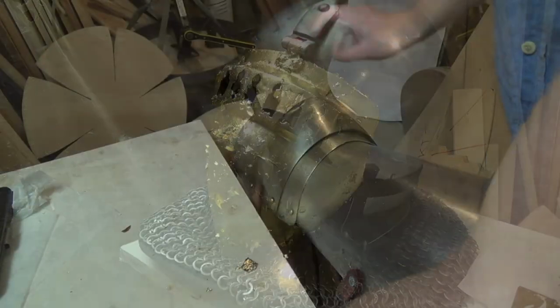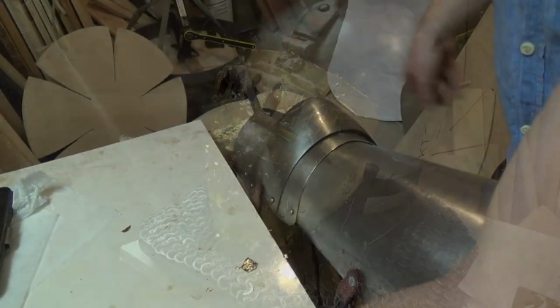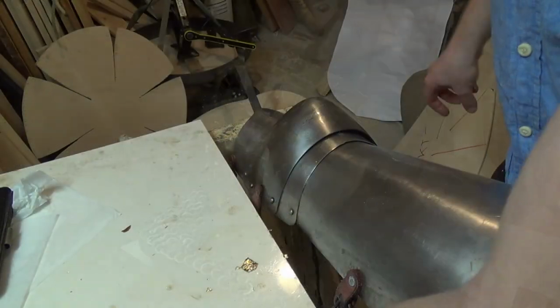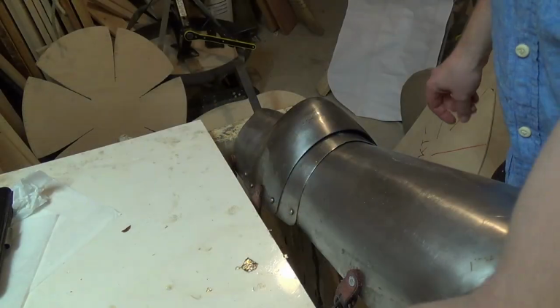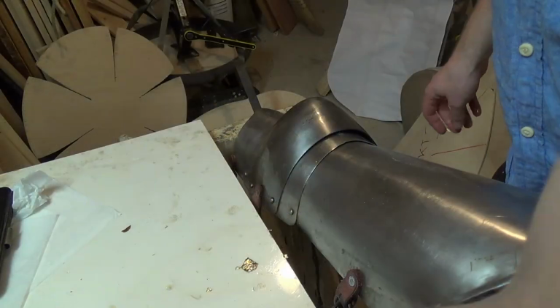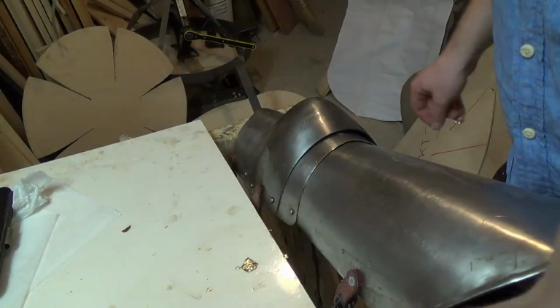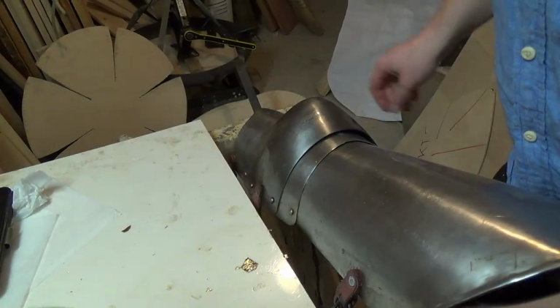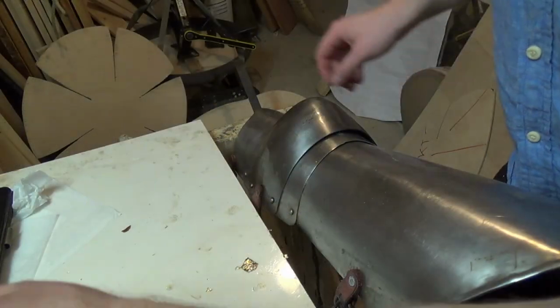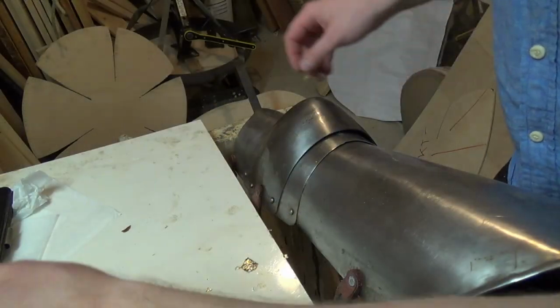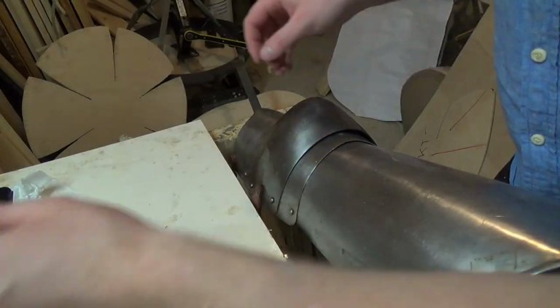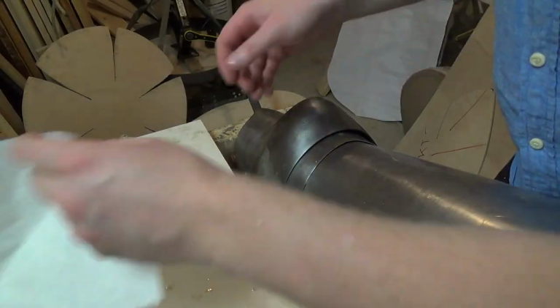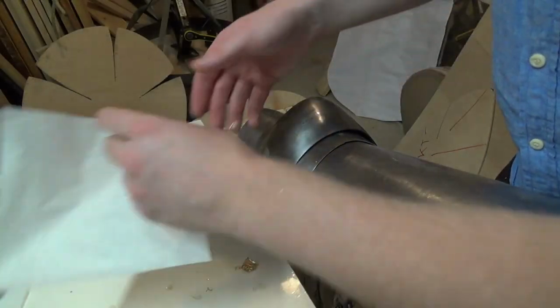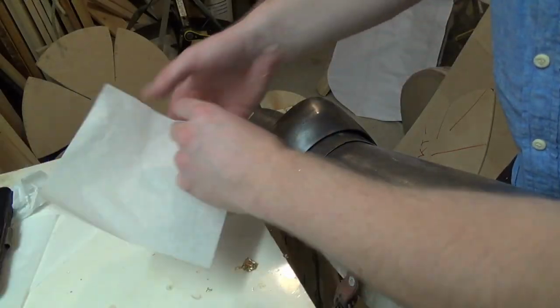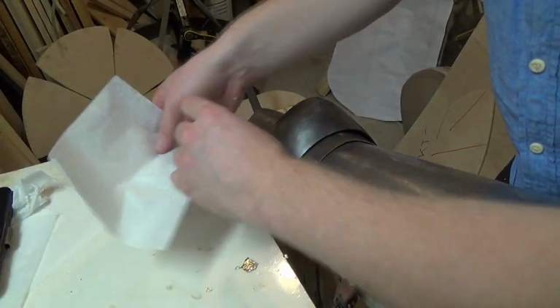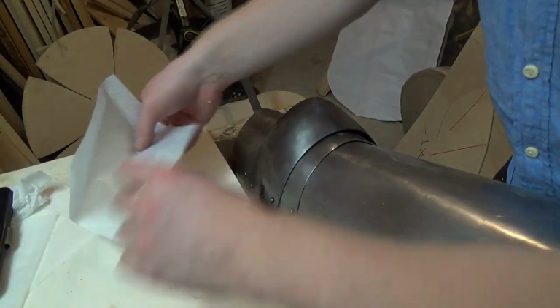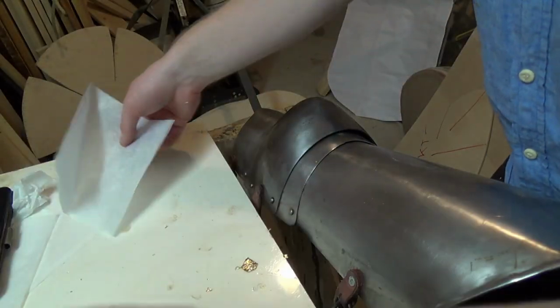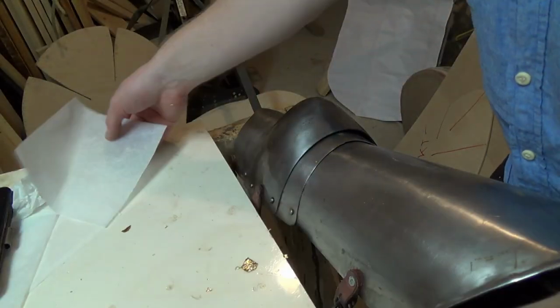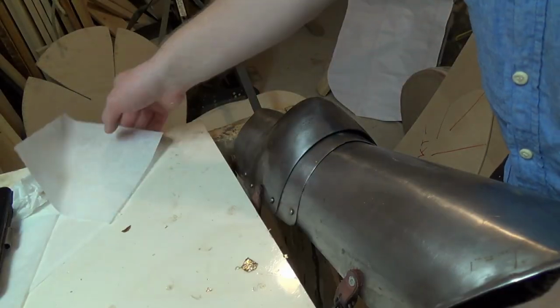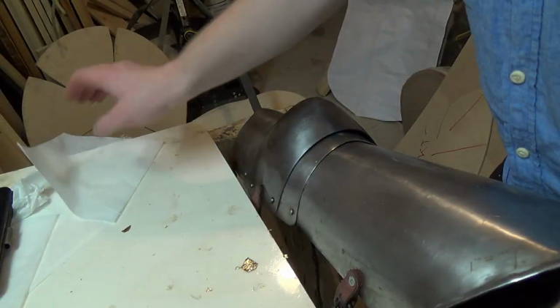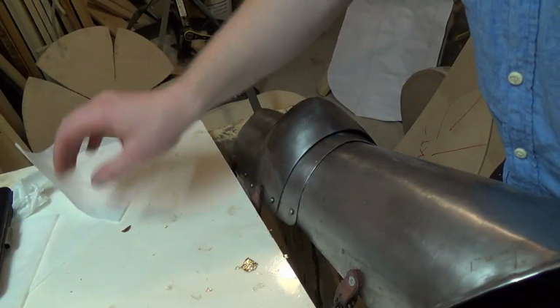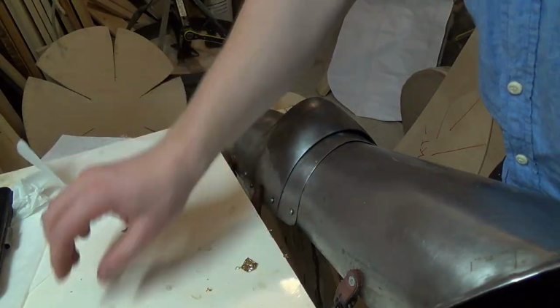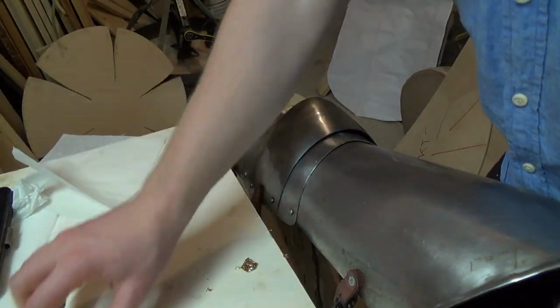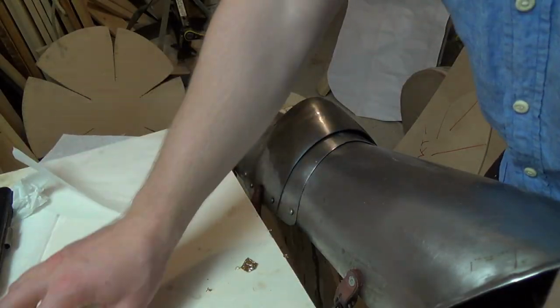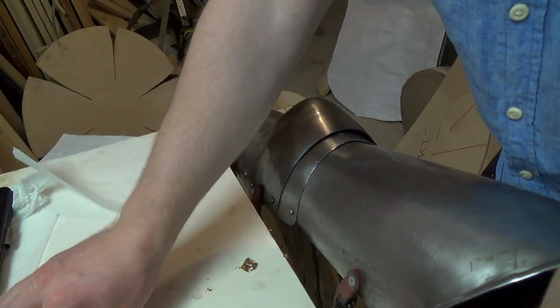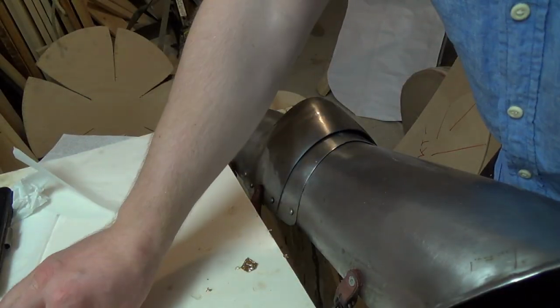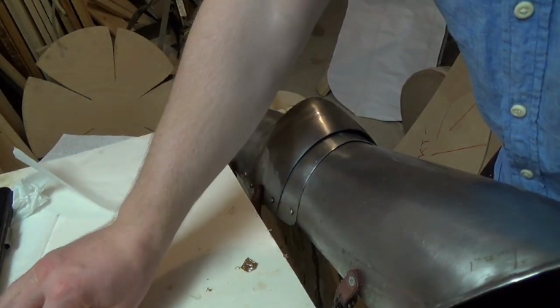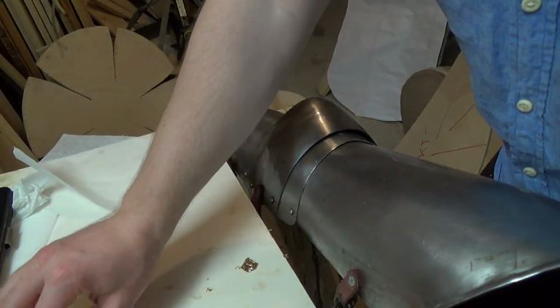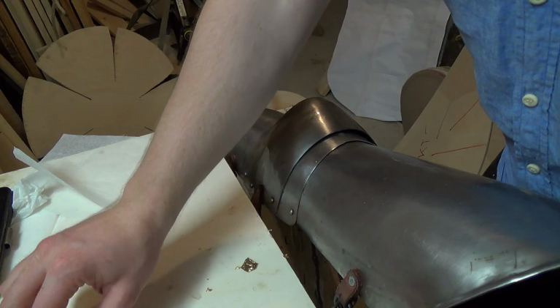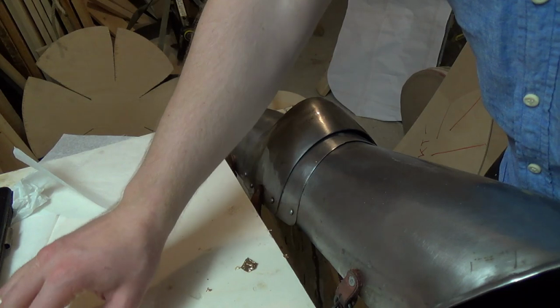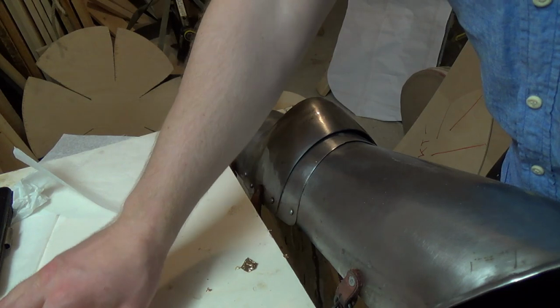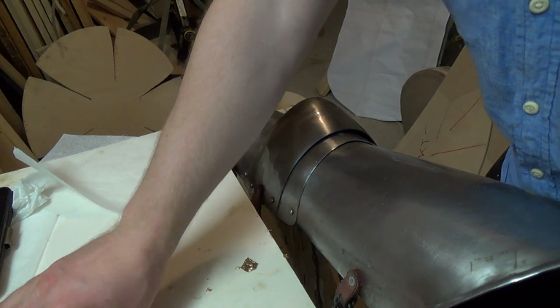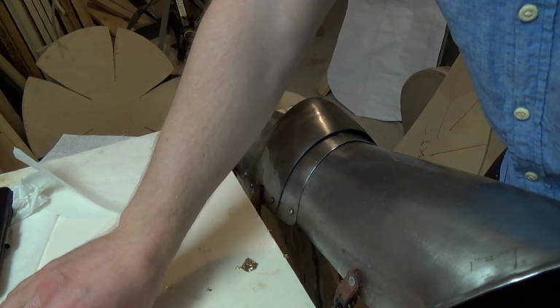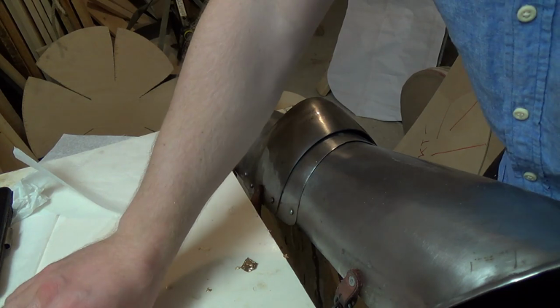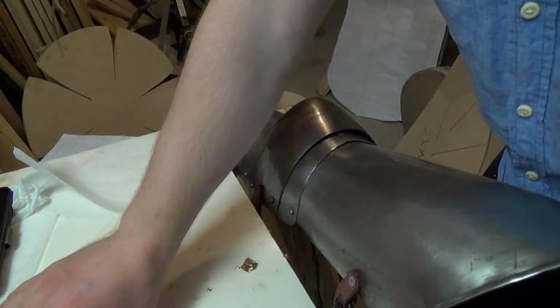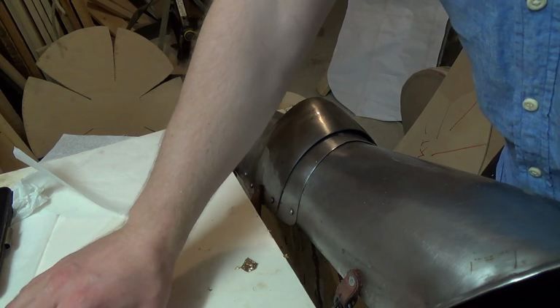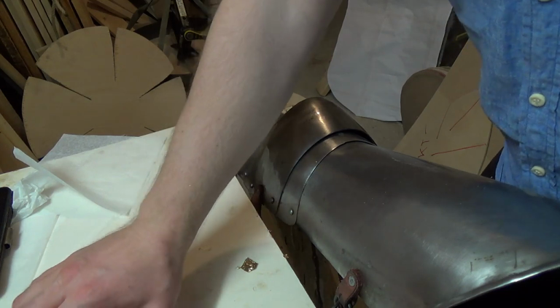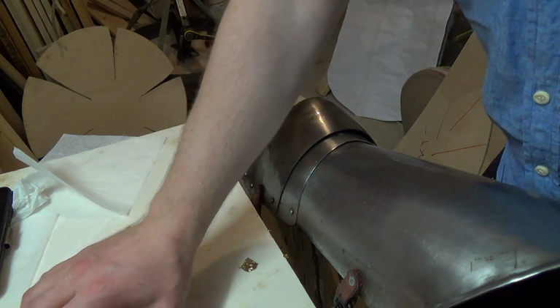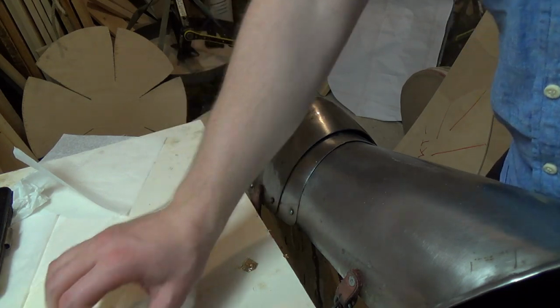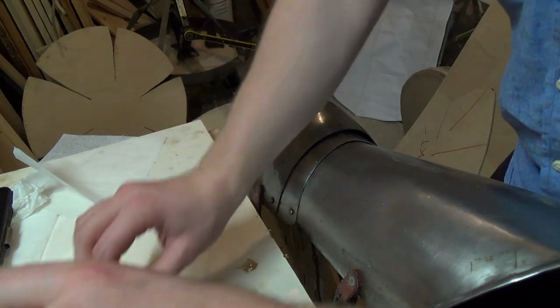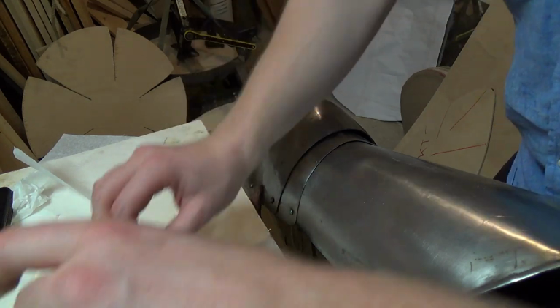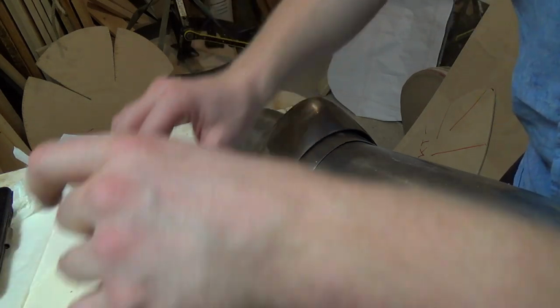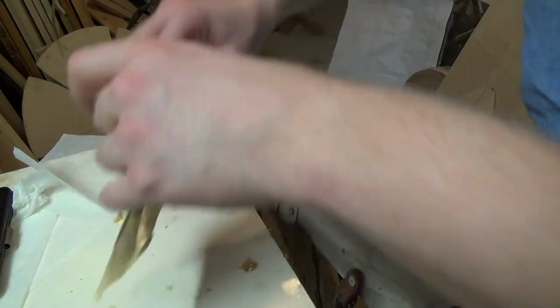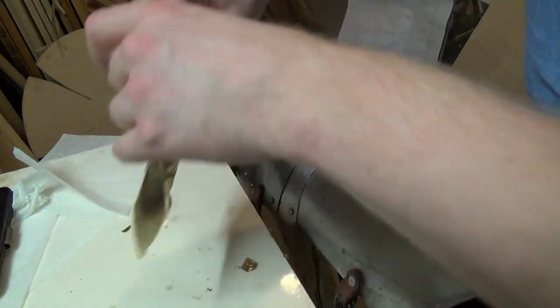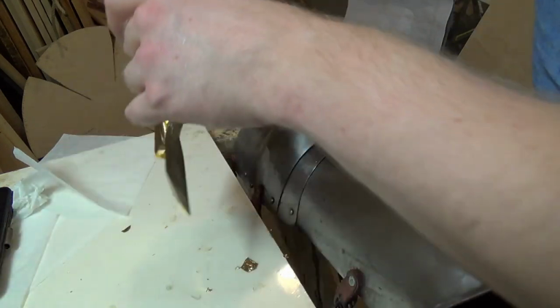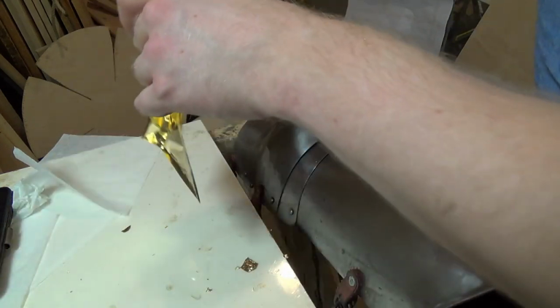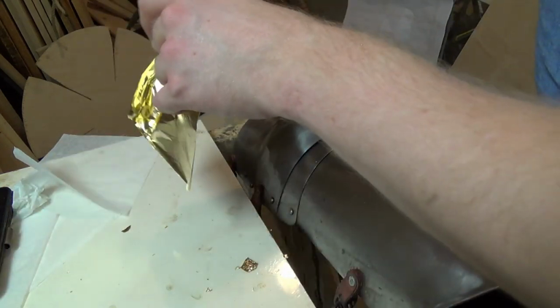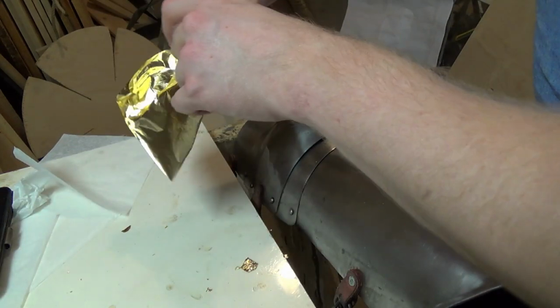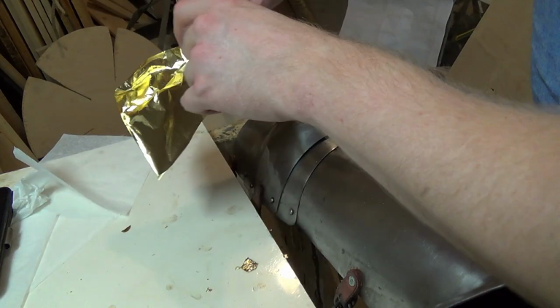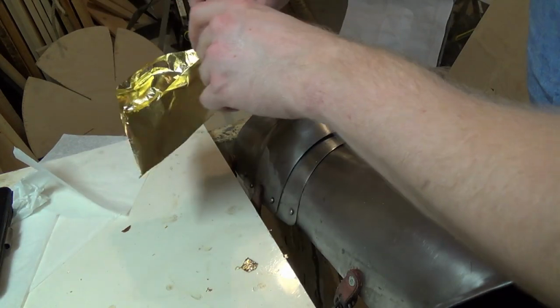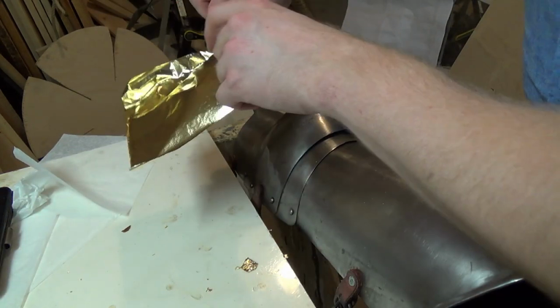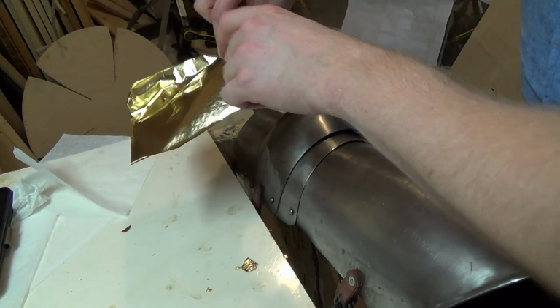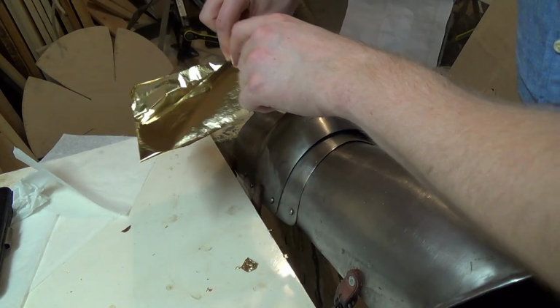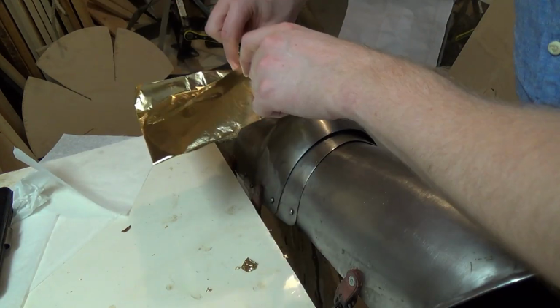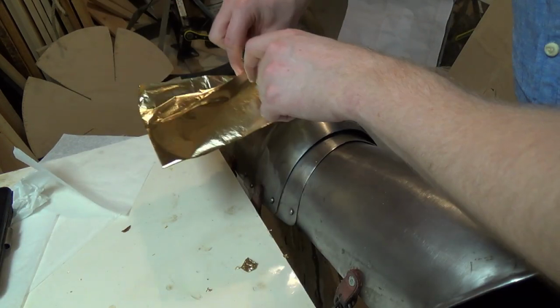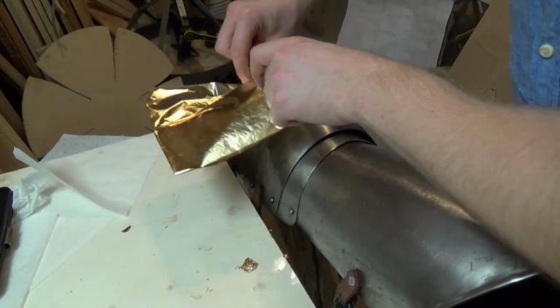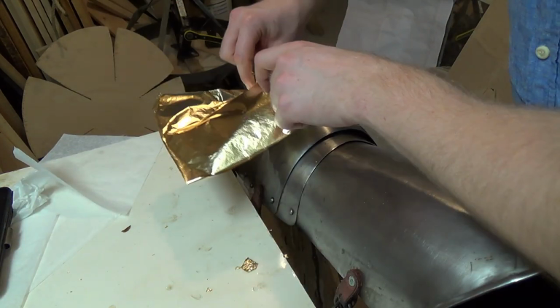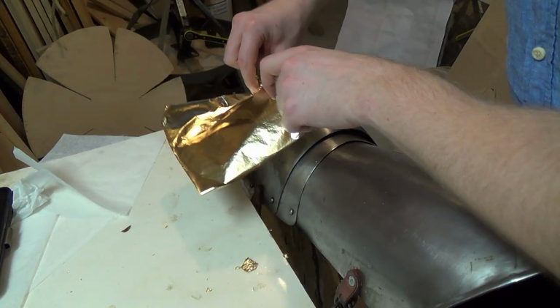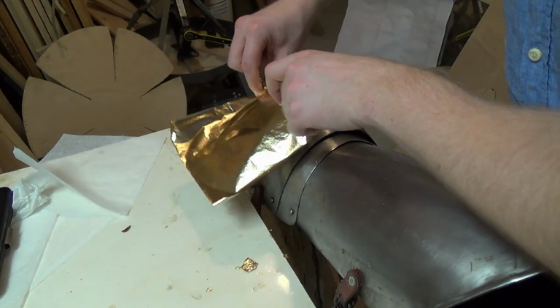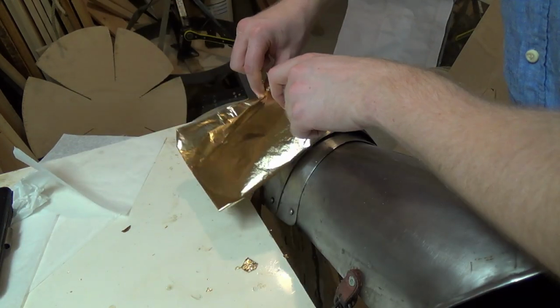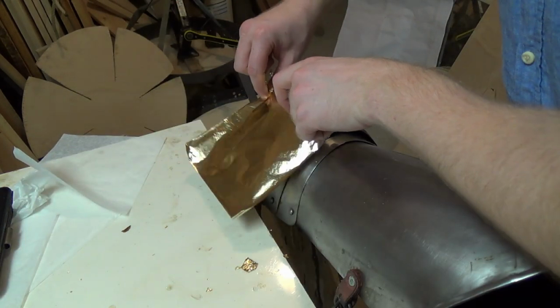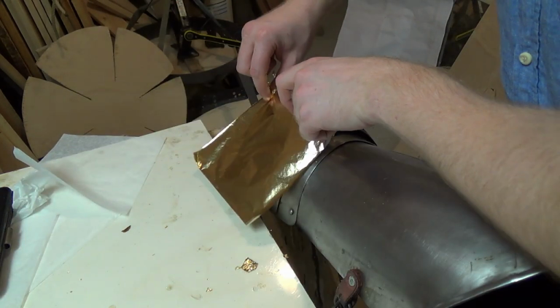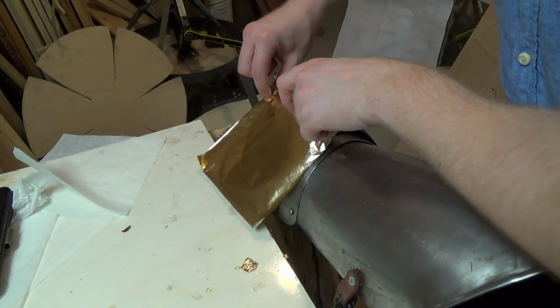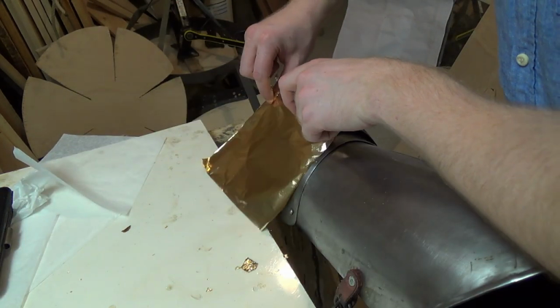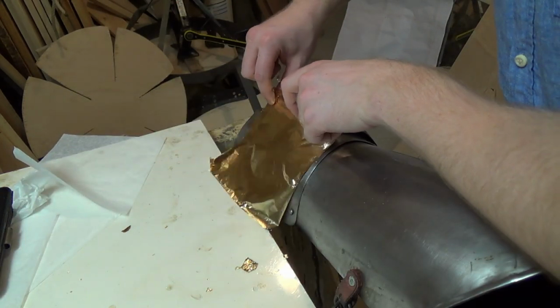The fake gold is so thick that you can grab it by hand and press it down hard with the paper that separates the sheets.